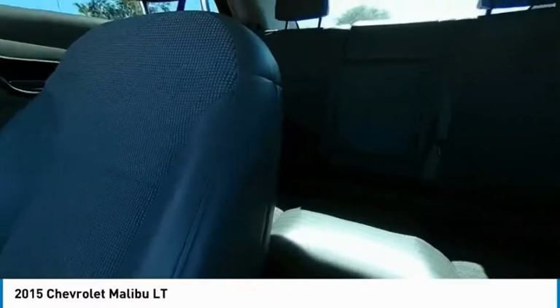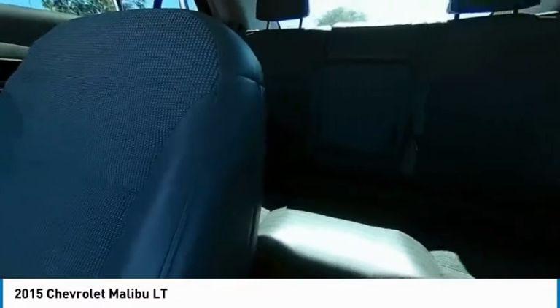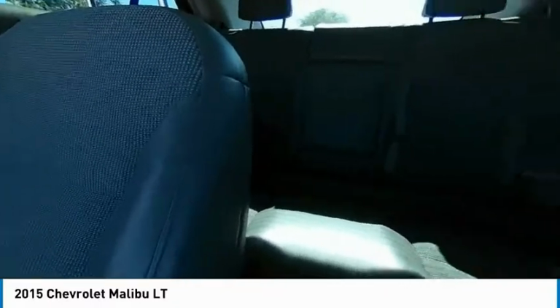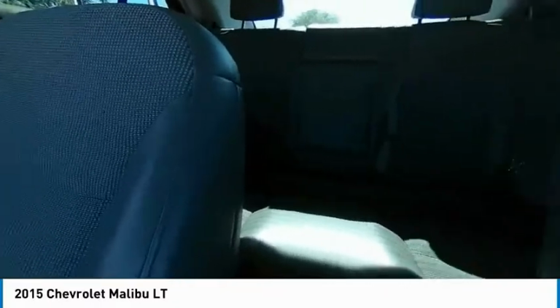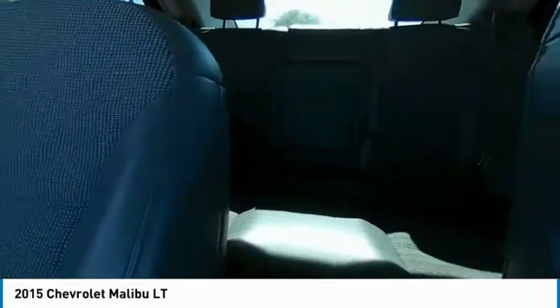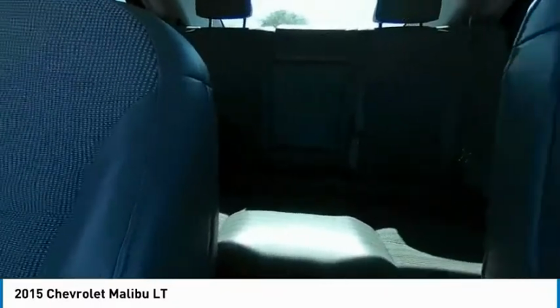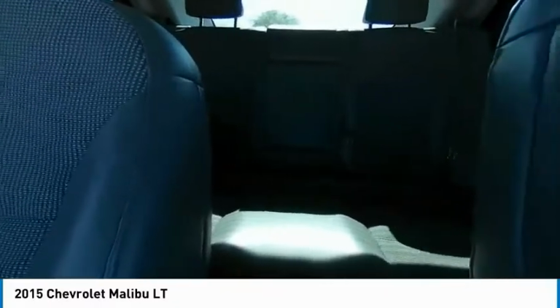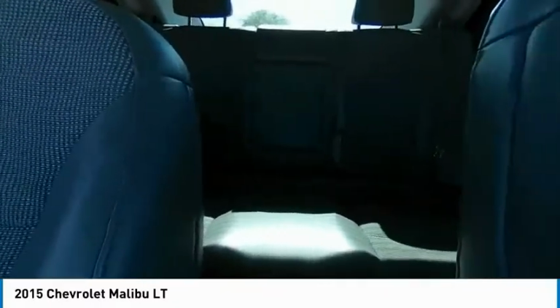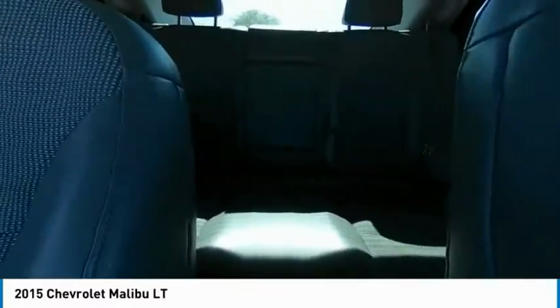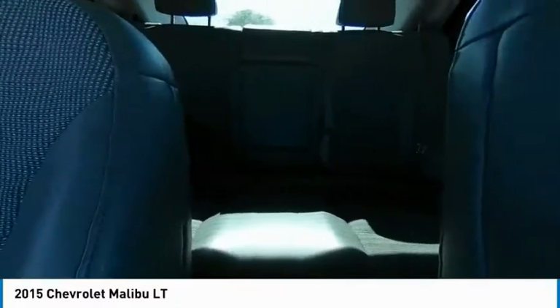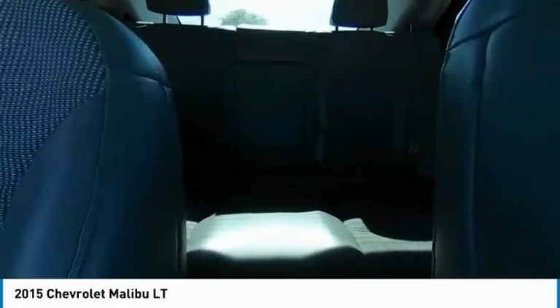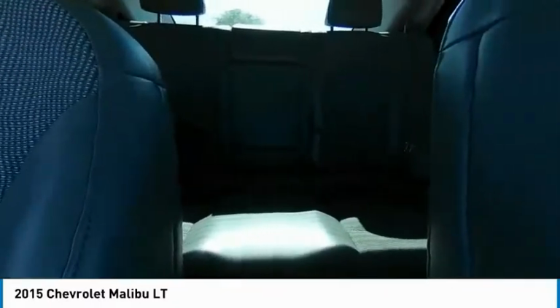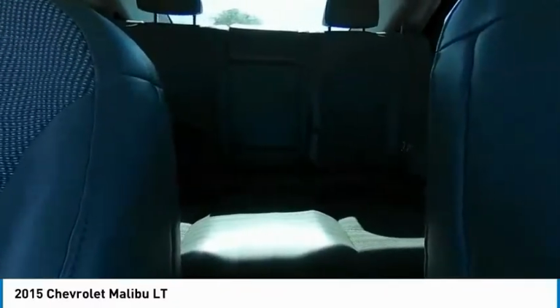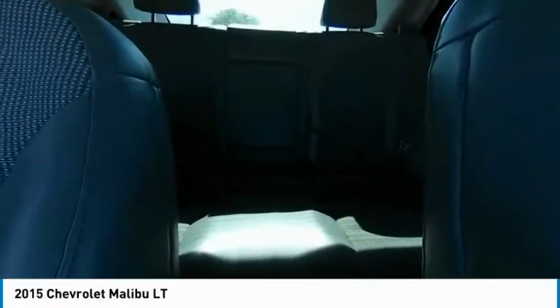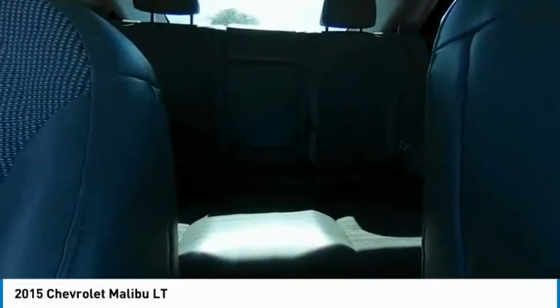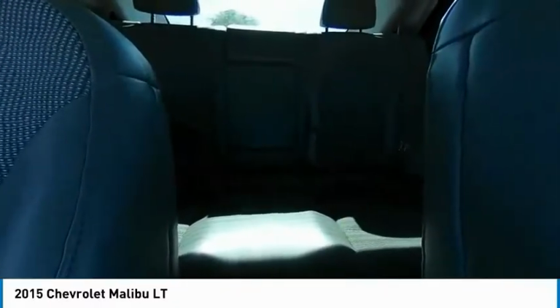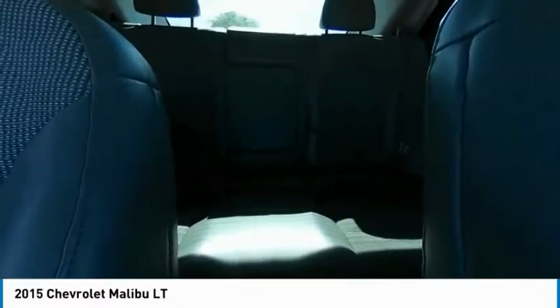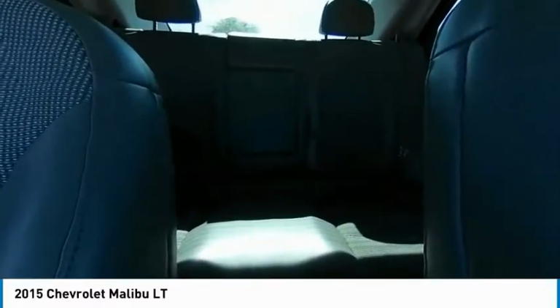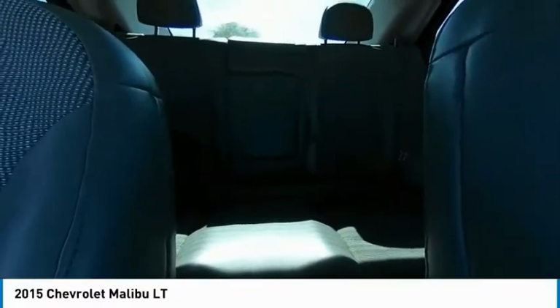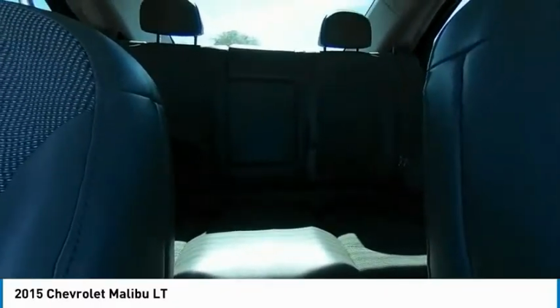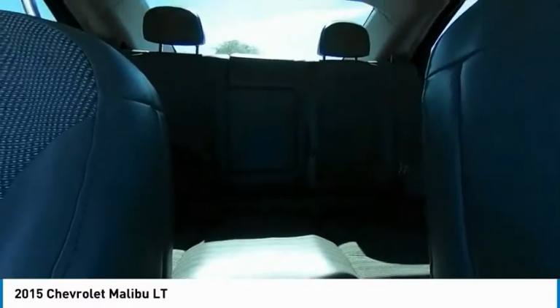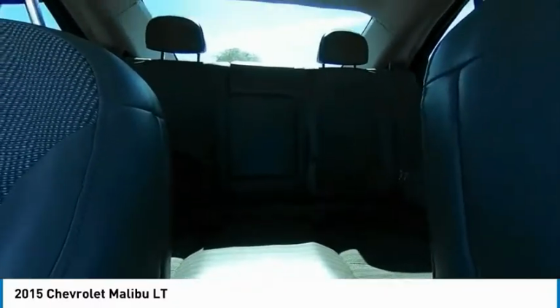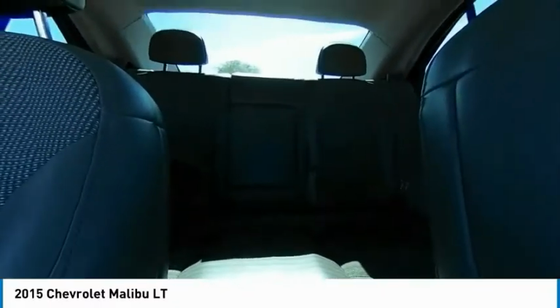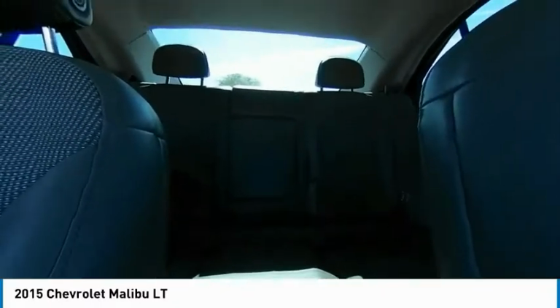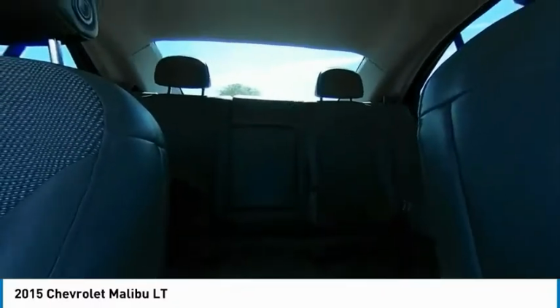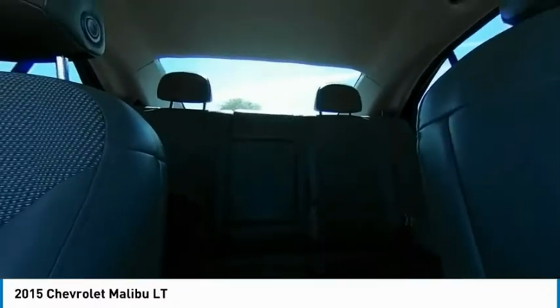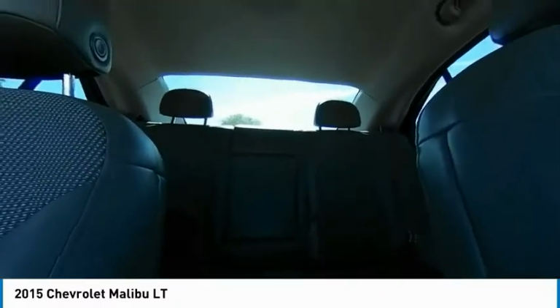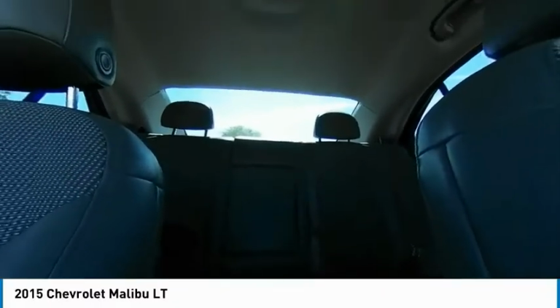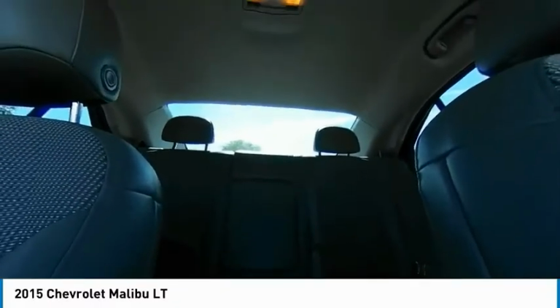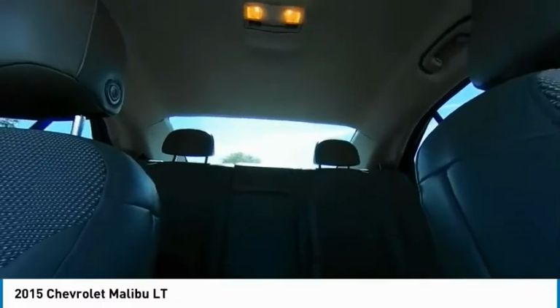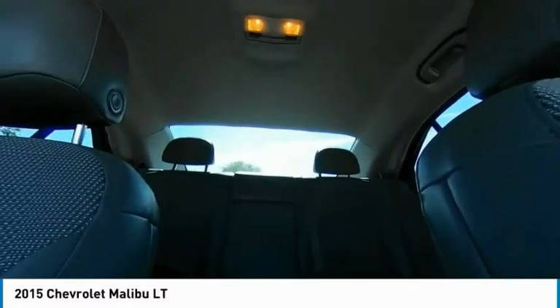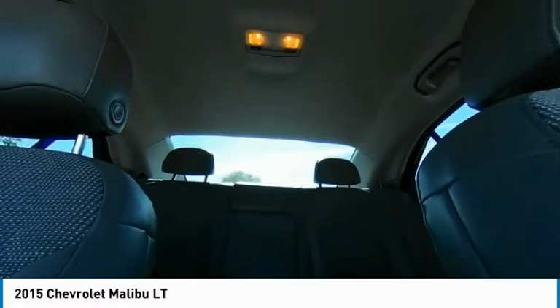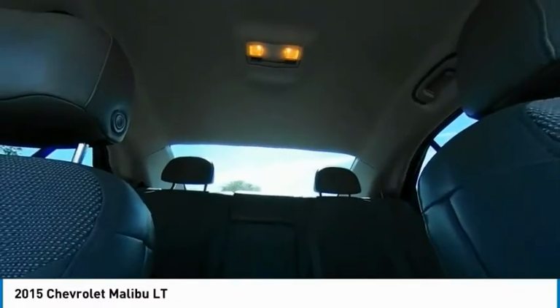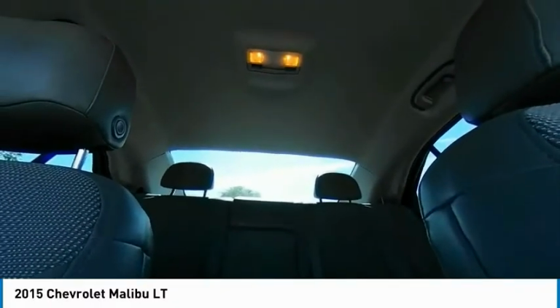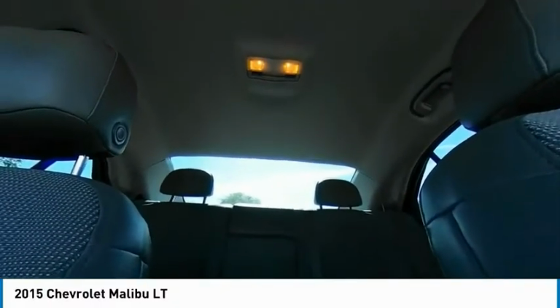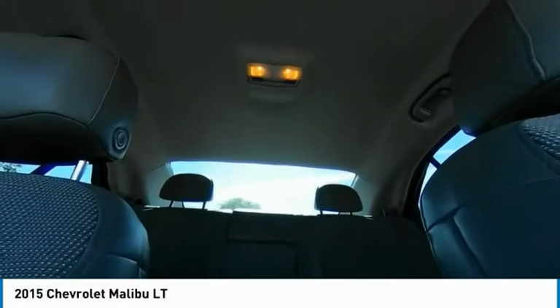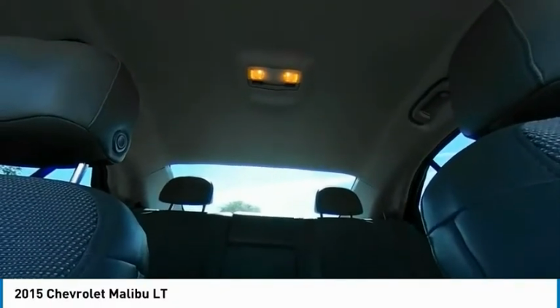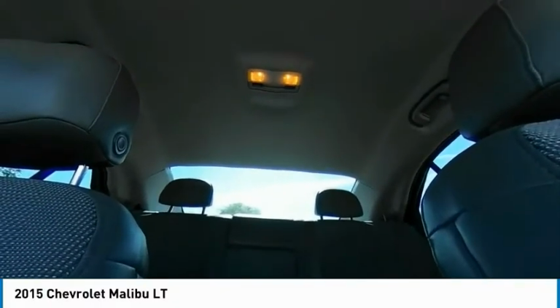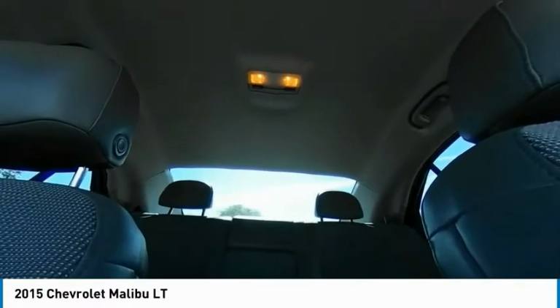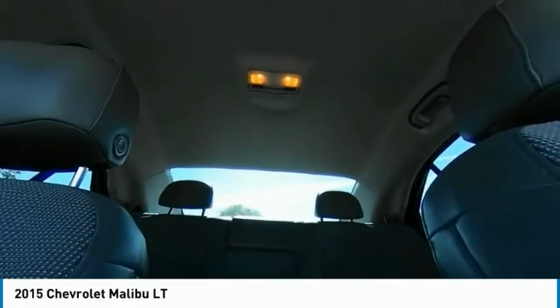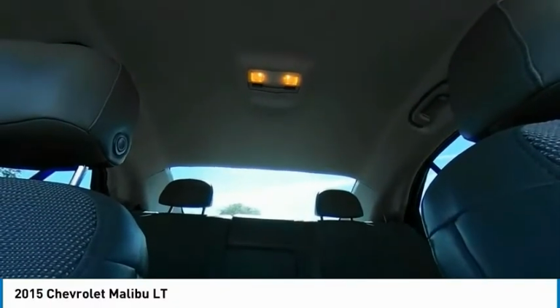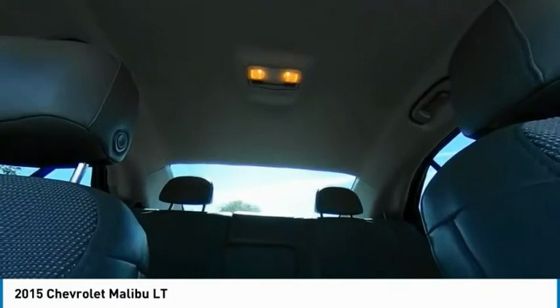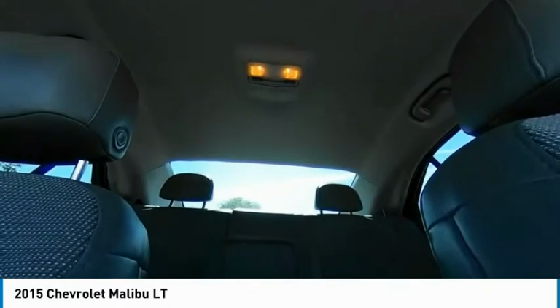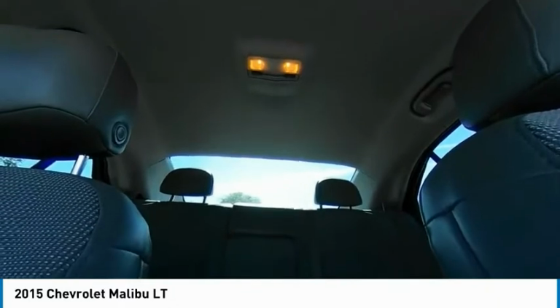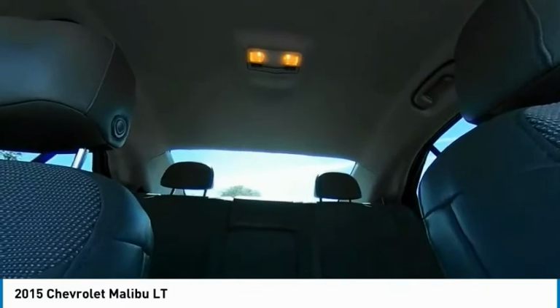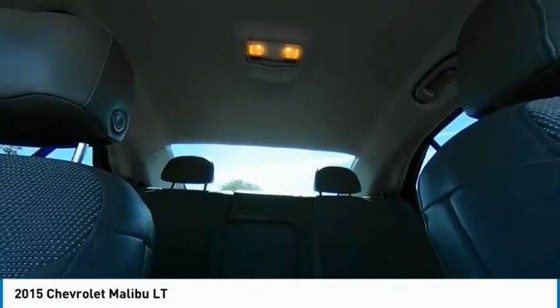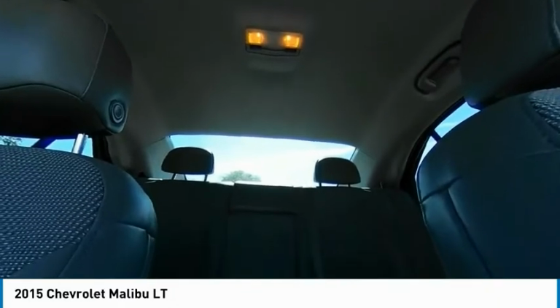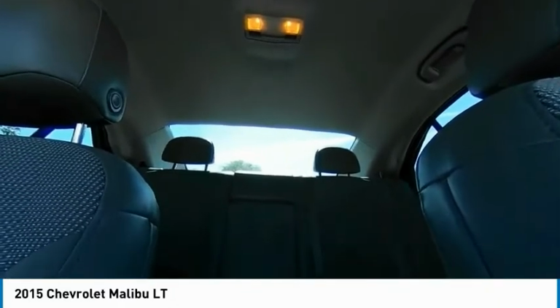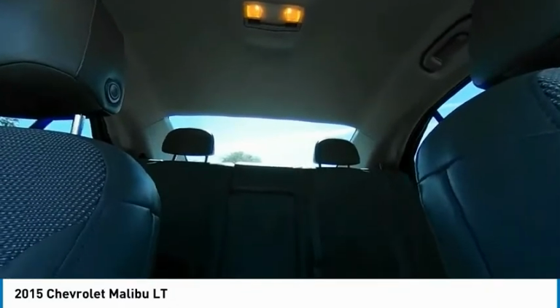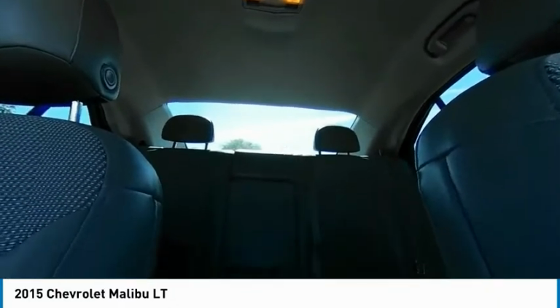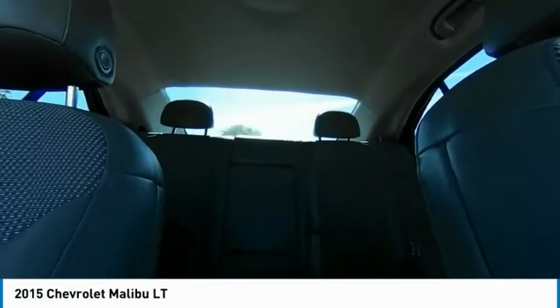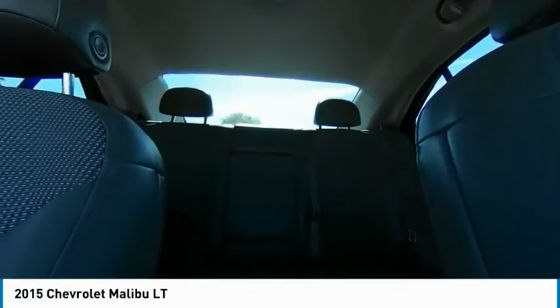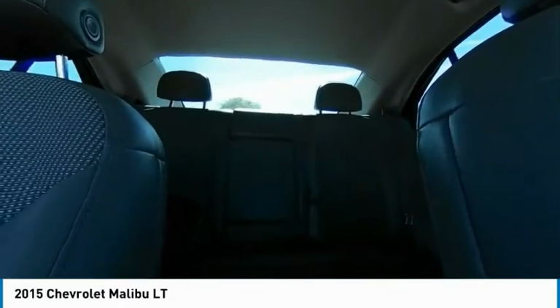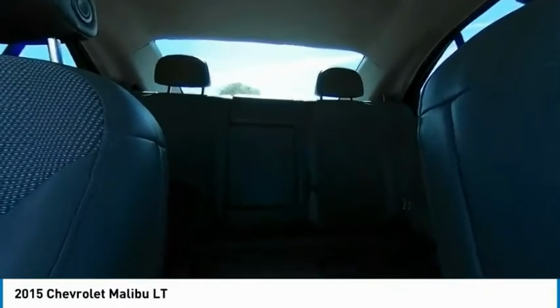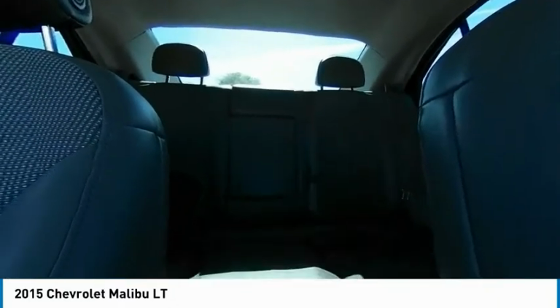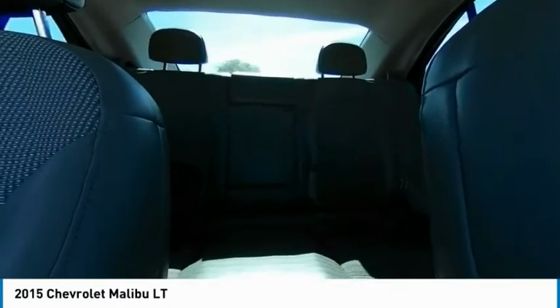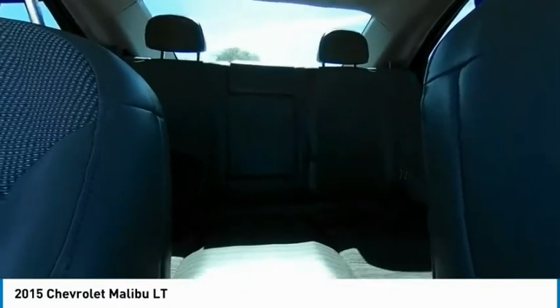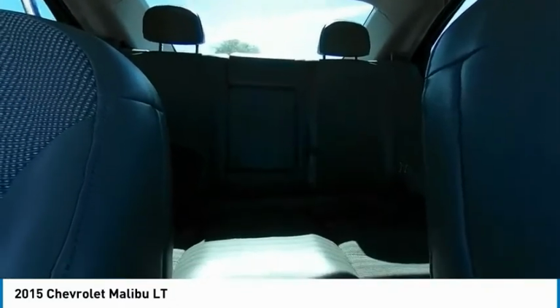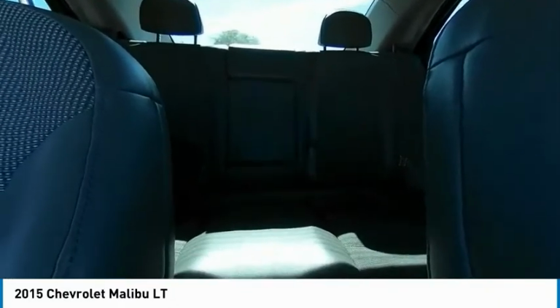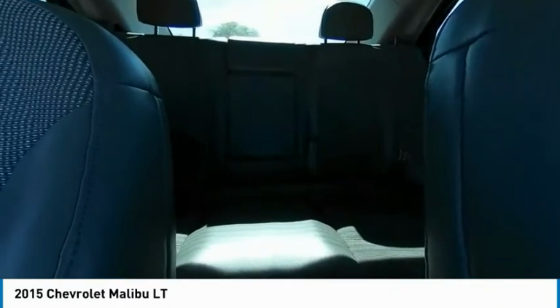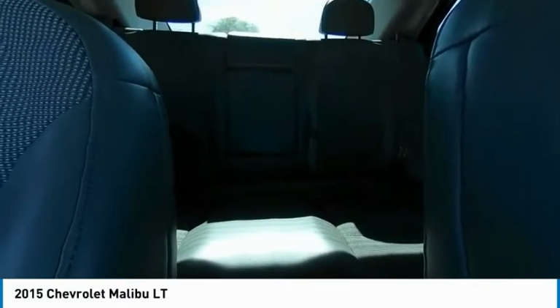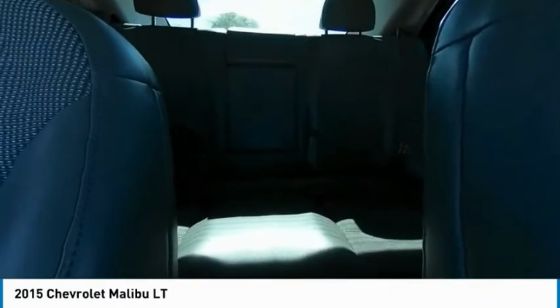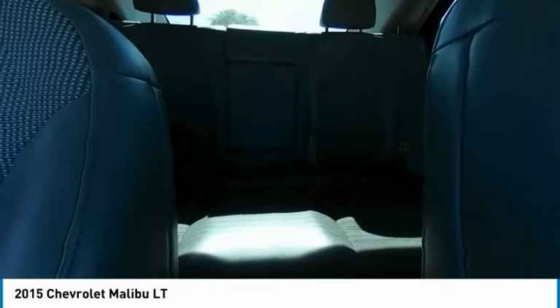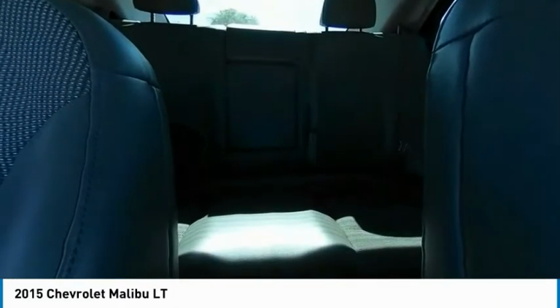Integrated turn signal mirrors. Take this vehicle for a spin and see why so many shoppers are now proud owners.